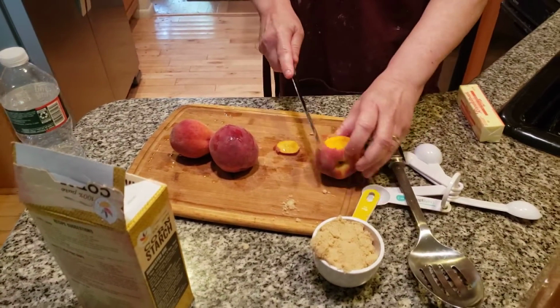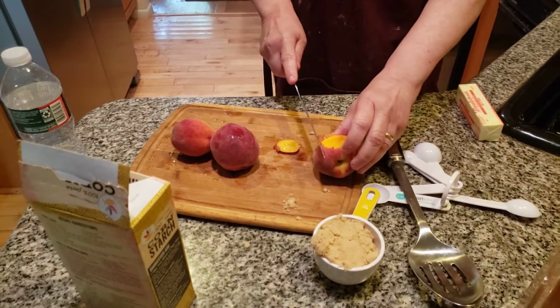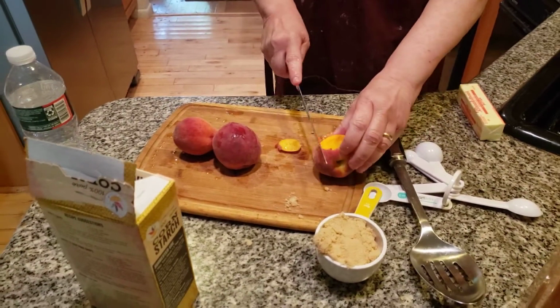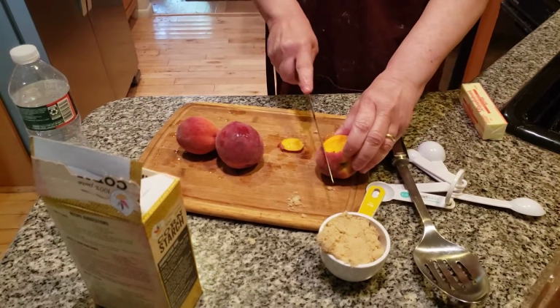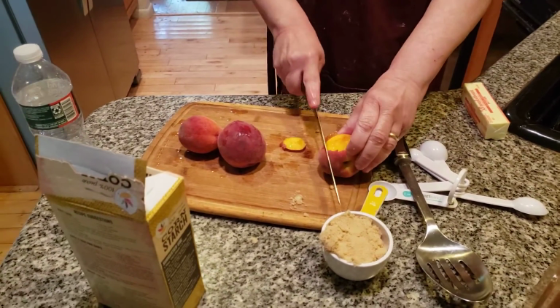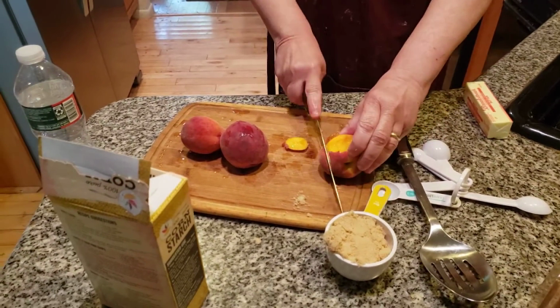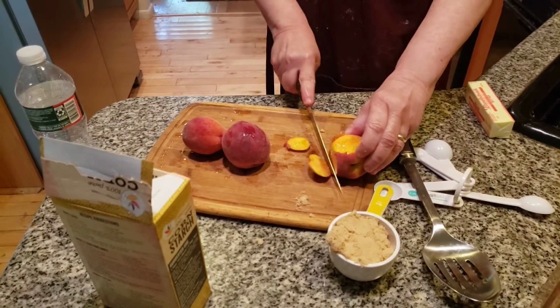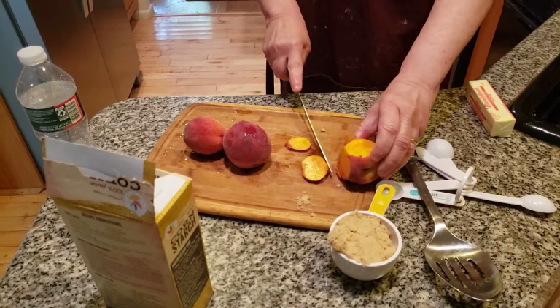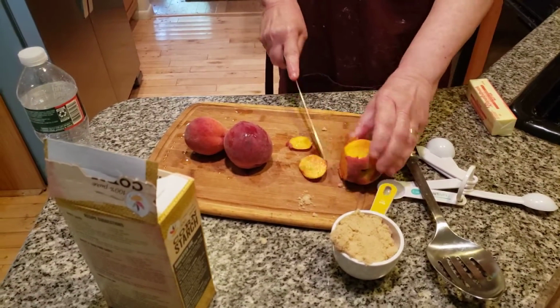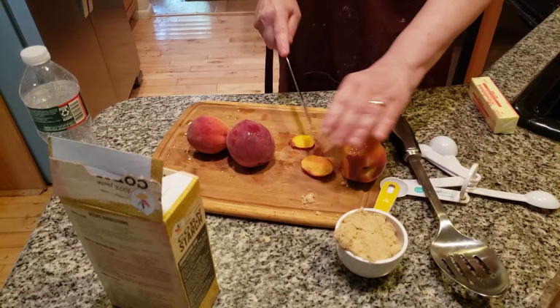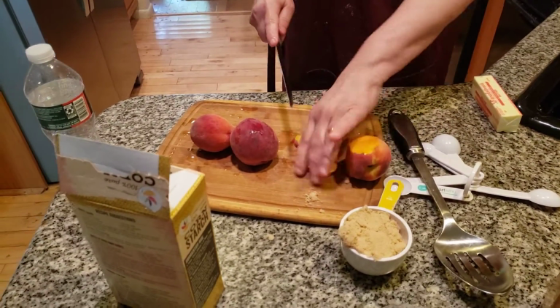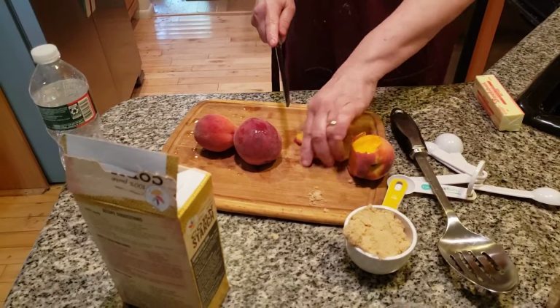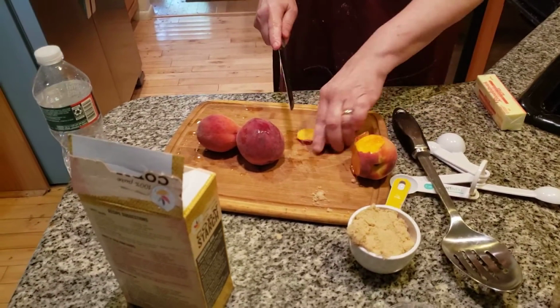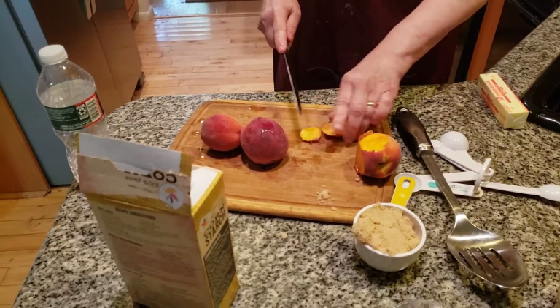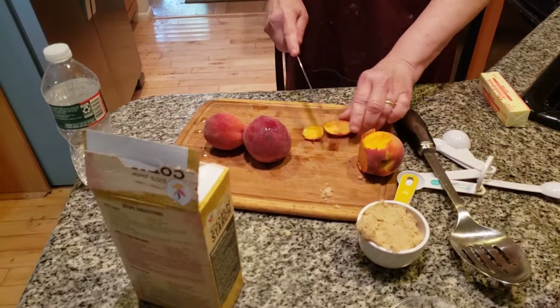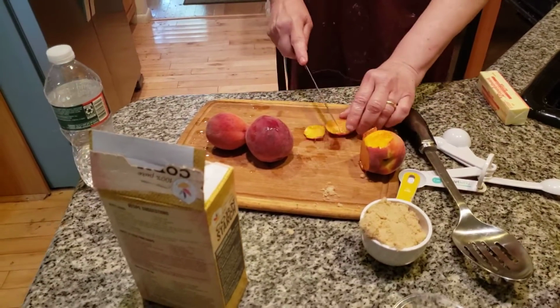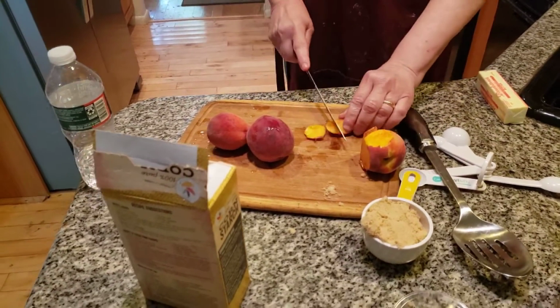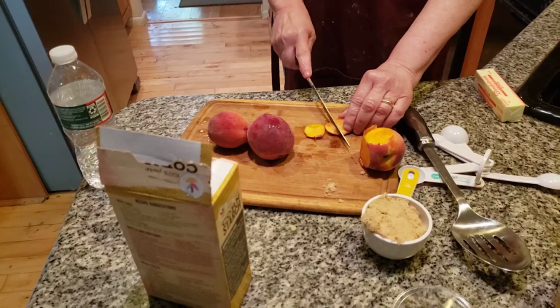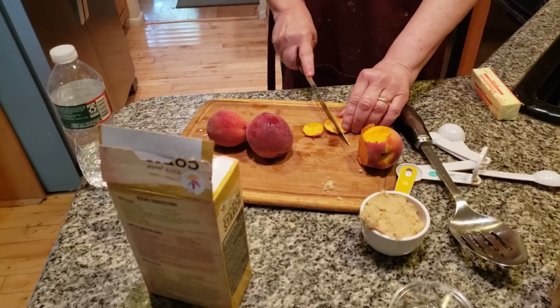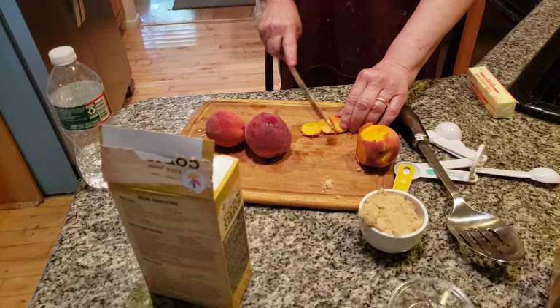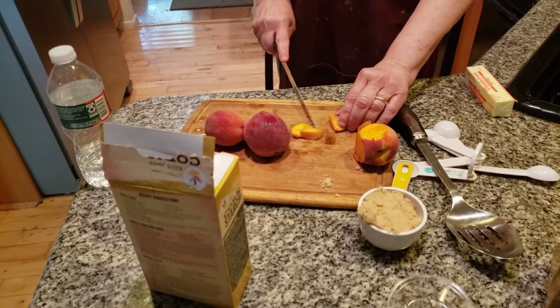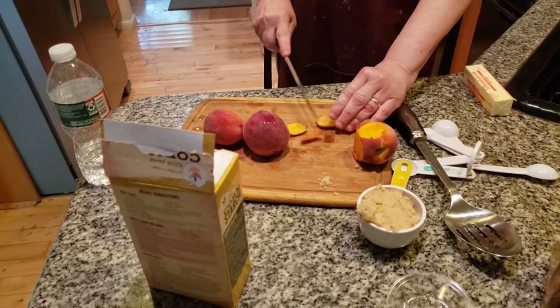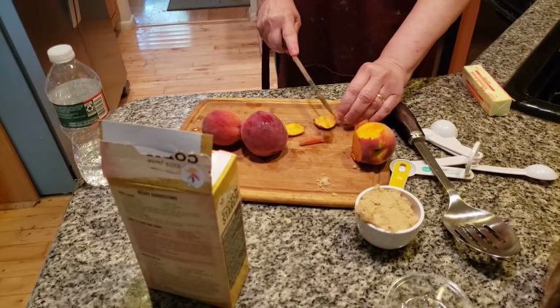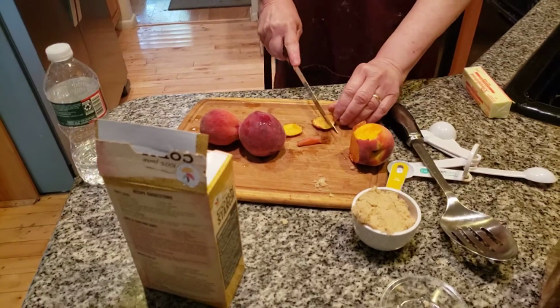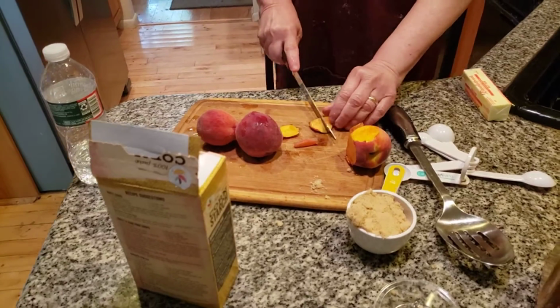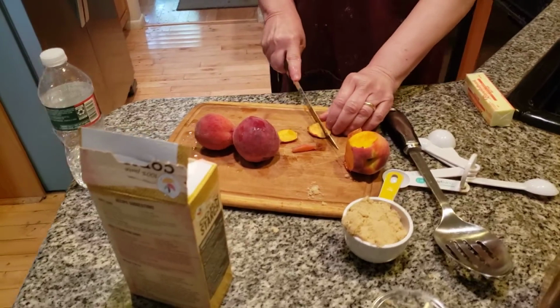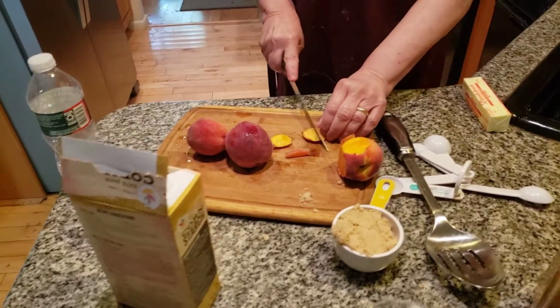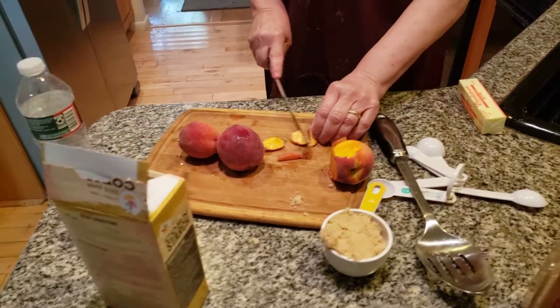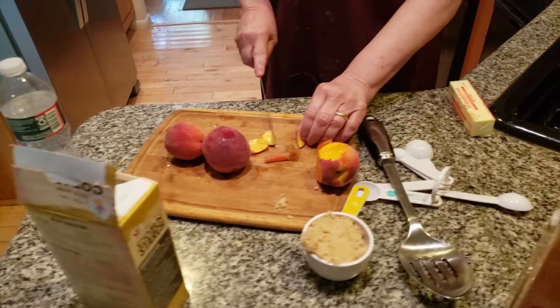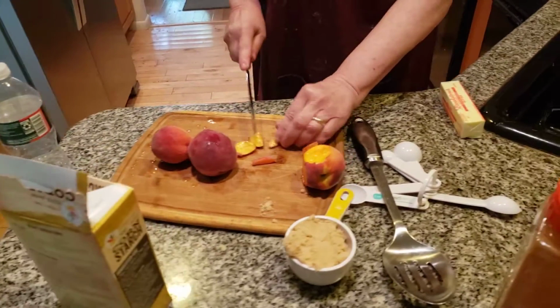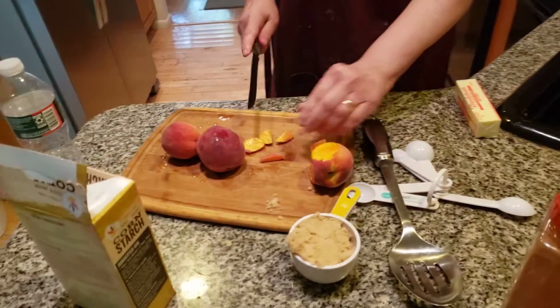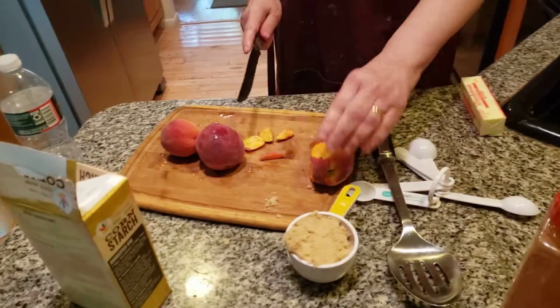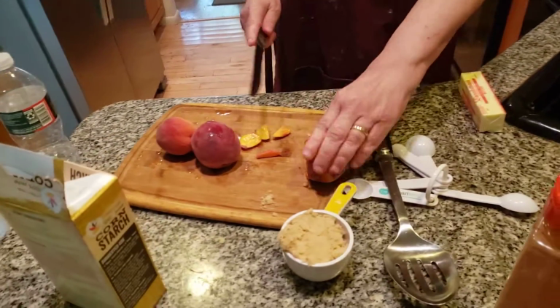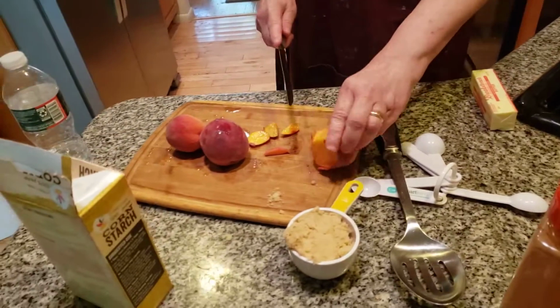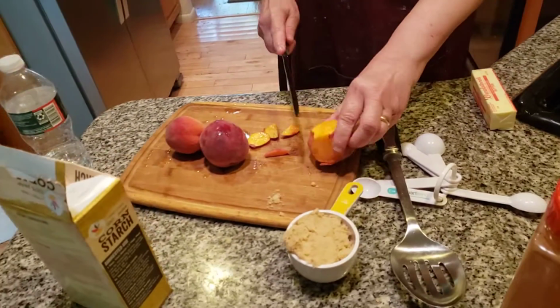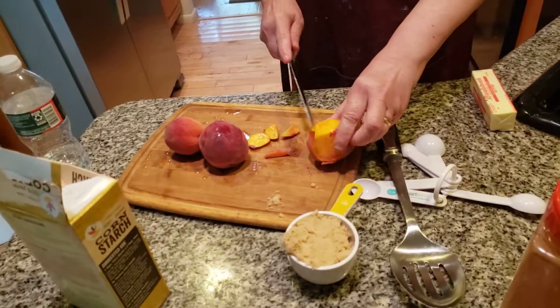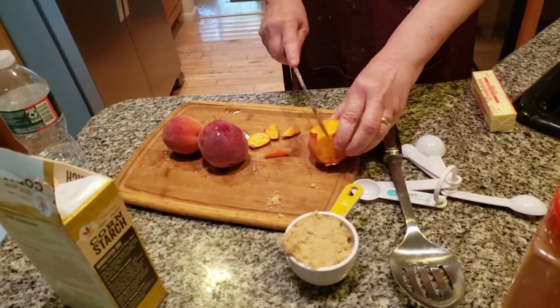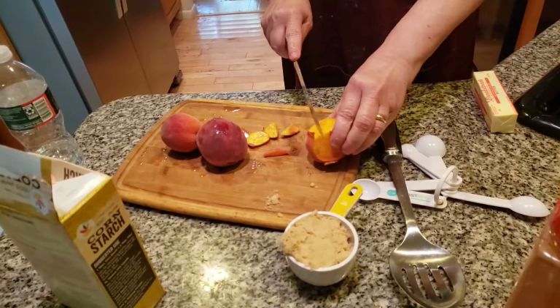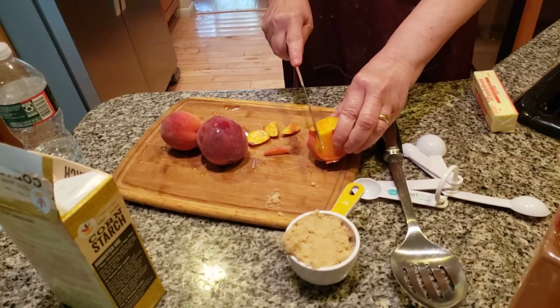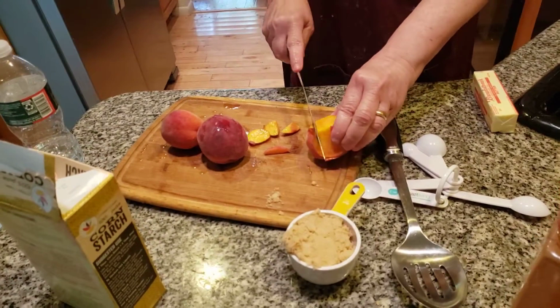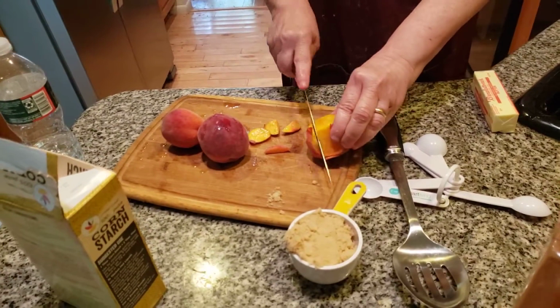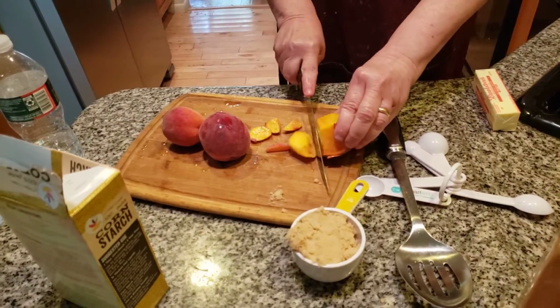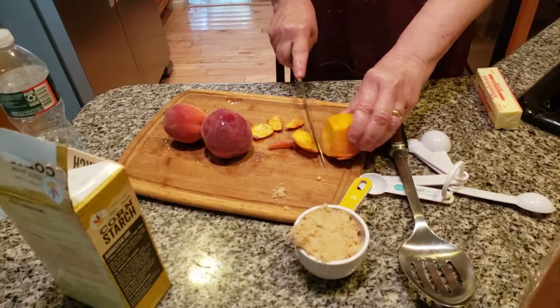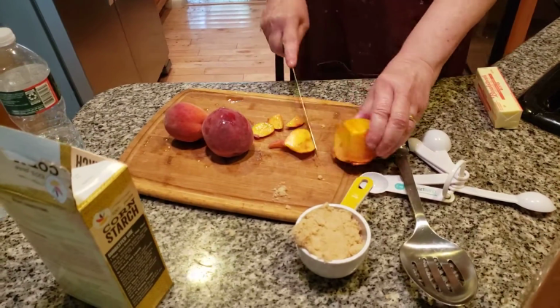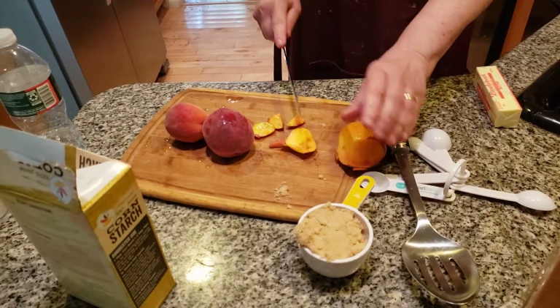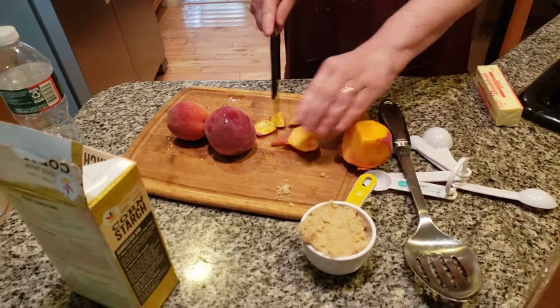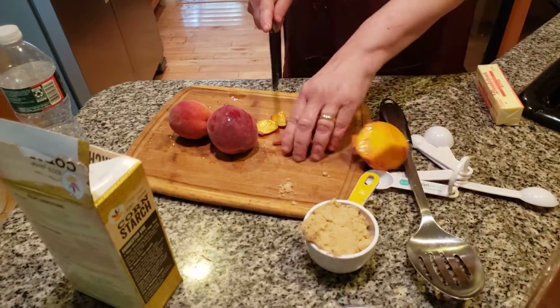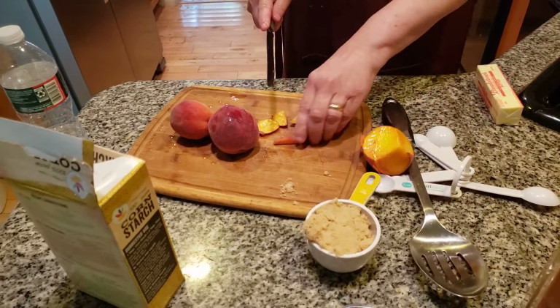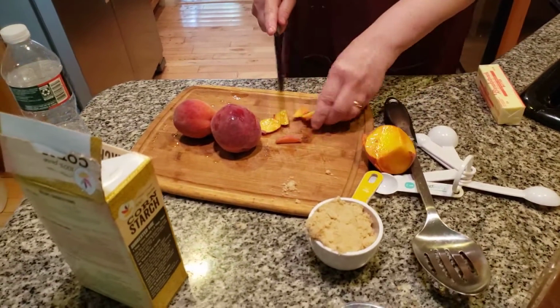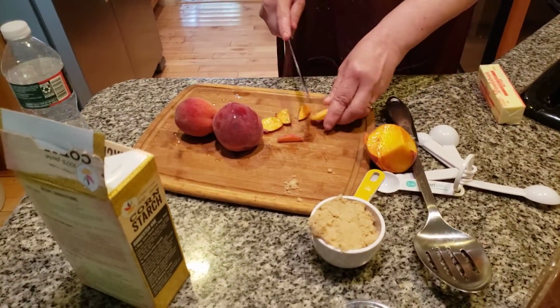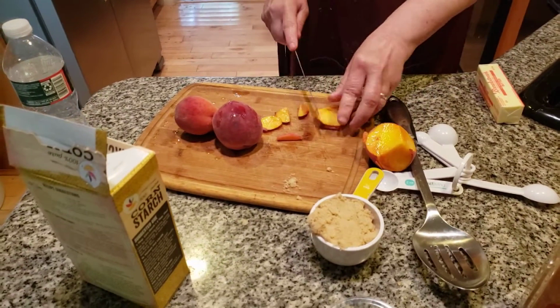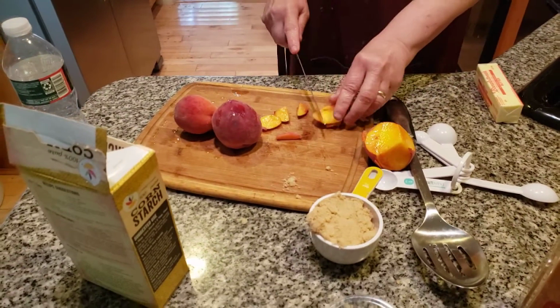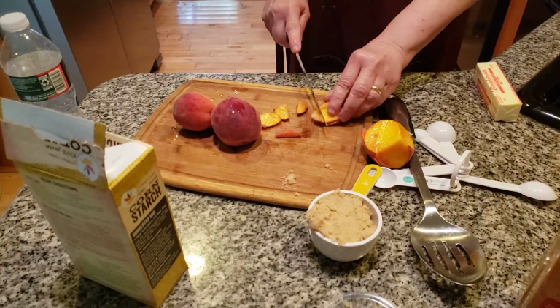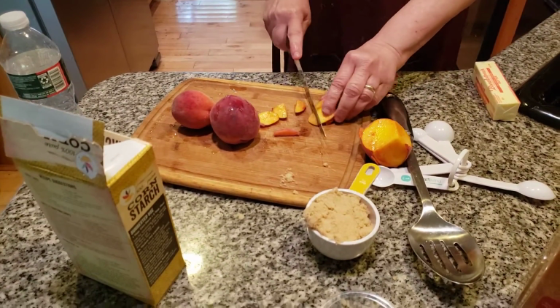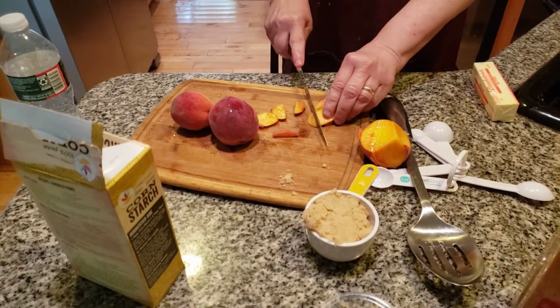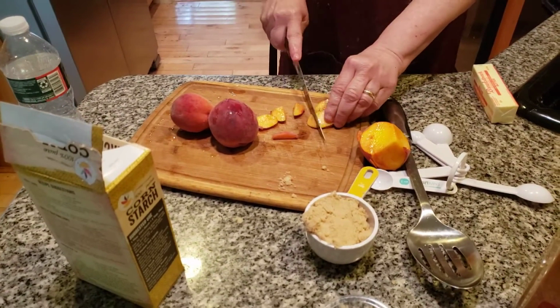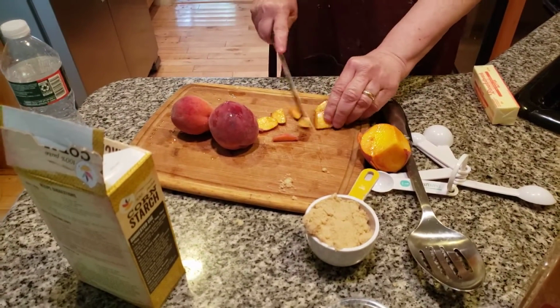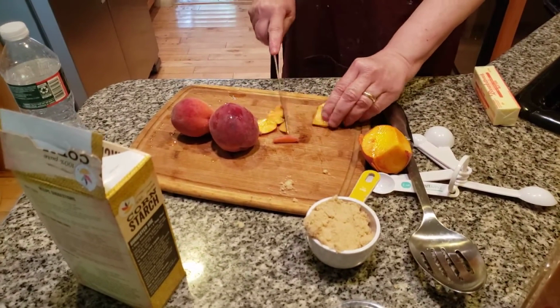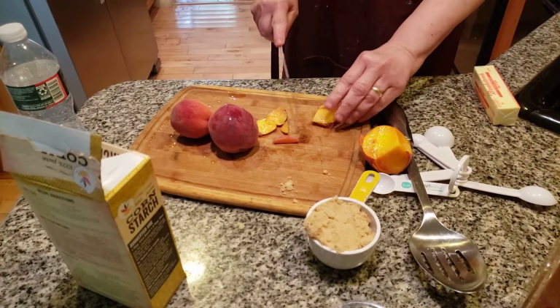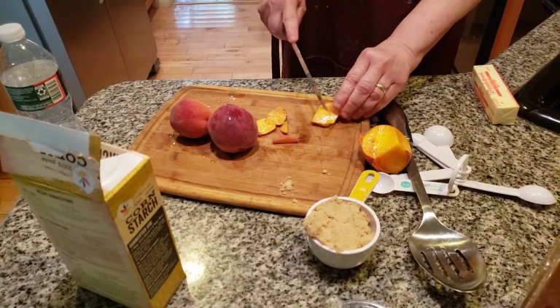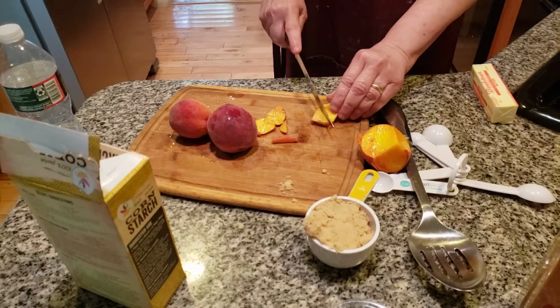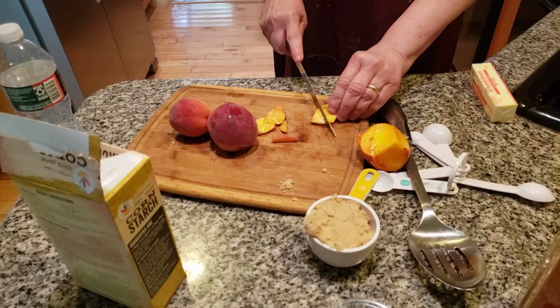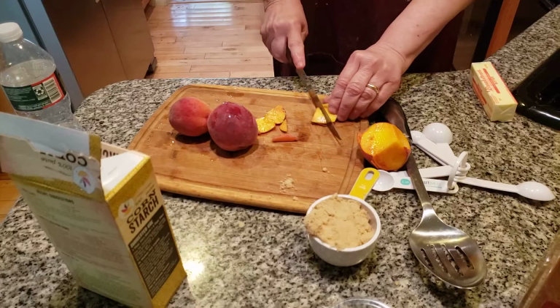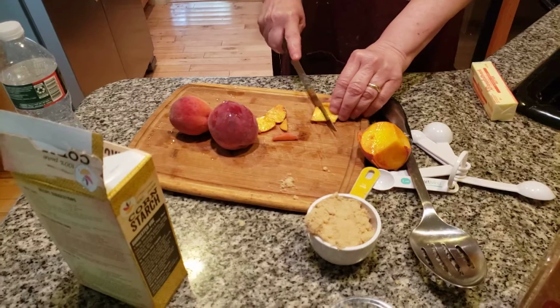These are fresh peaches from the tree that we picked a few days ago, and we're going to start using them because we don't want them suddenly going bad on us. That would really be sad.